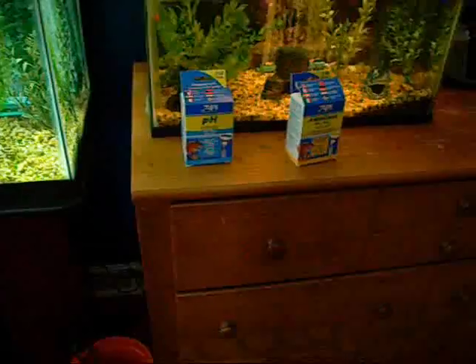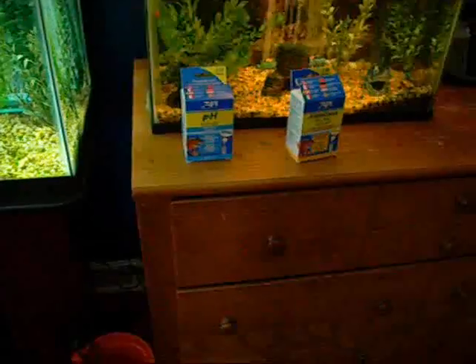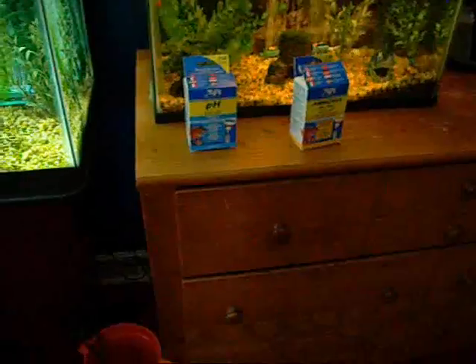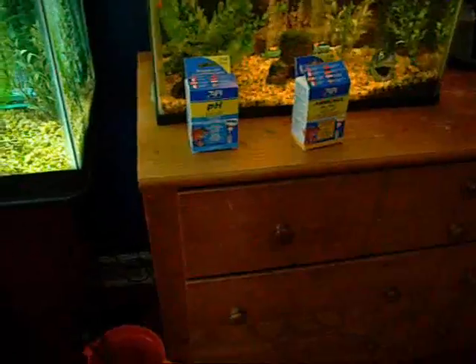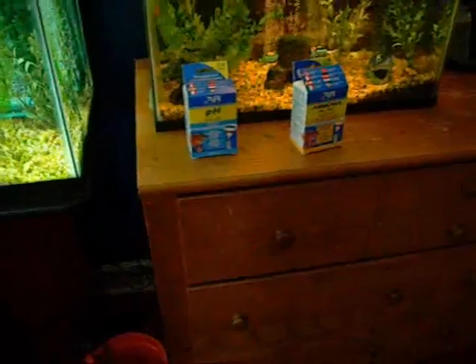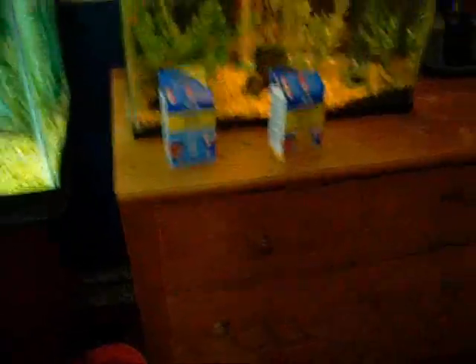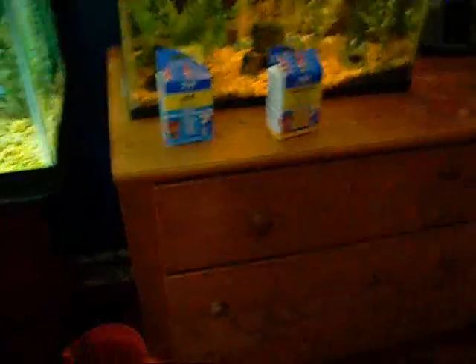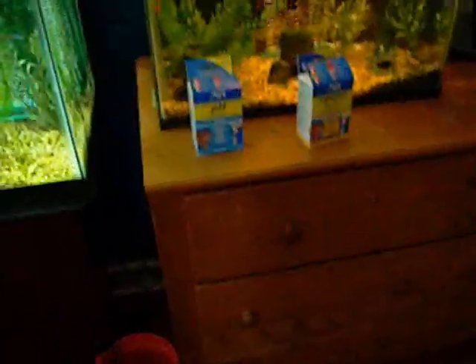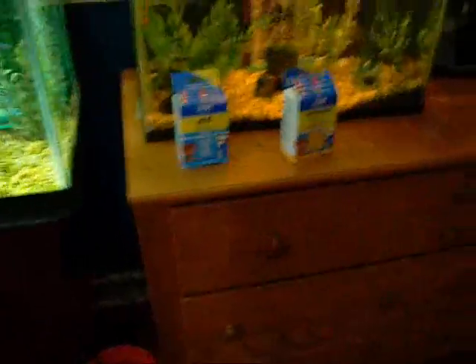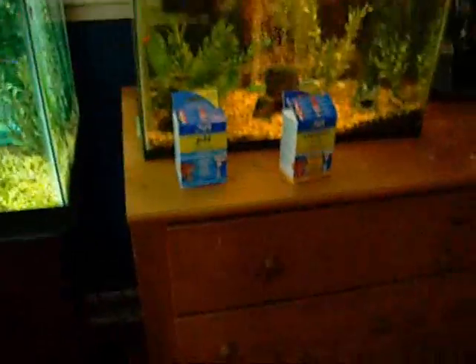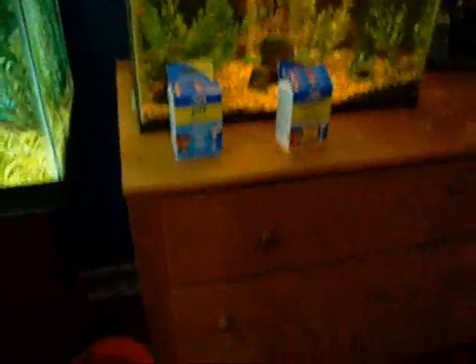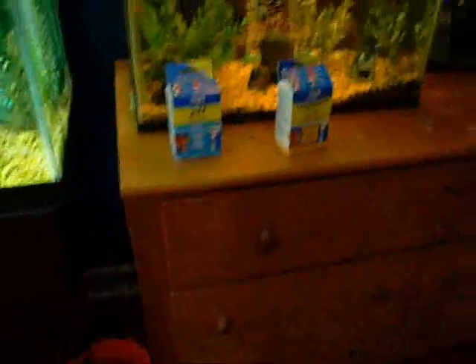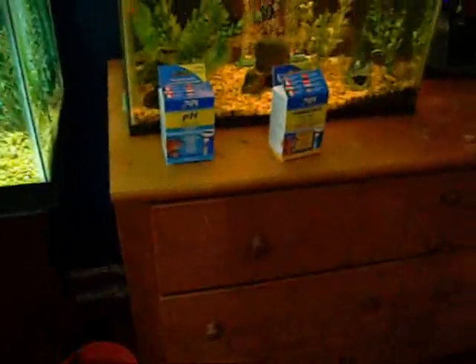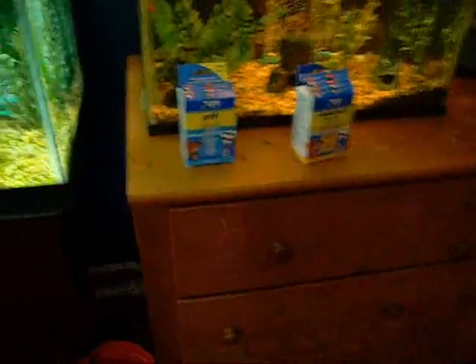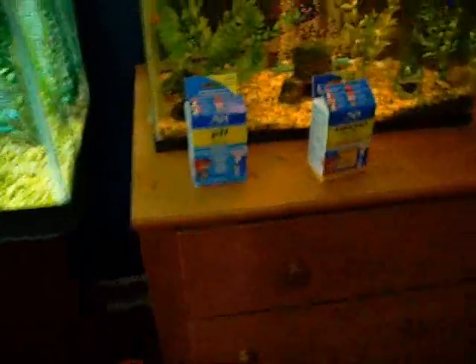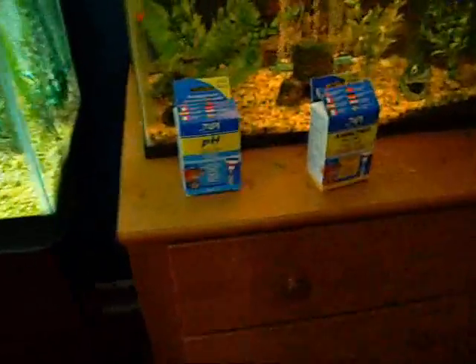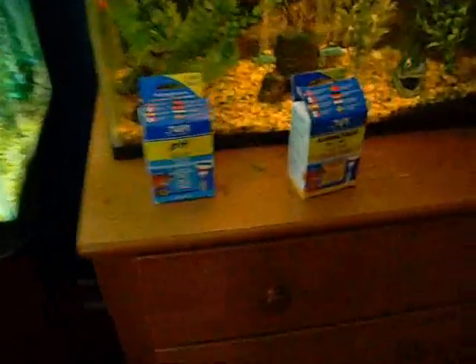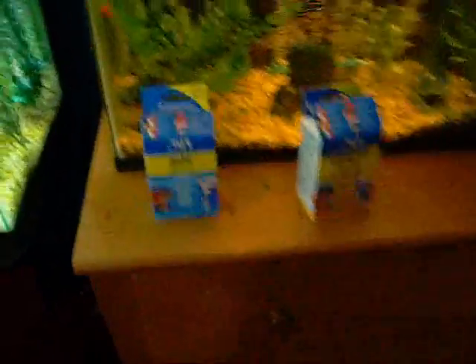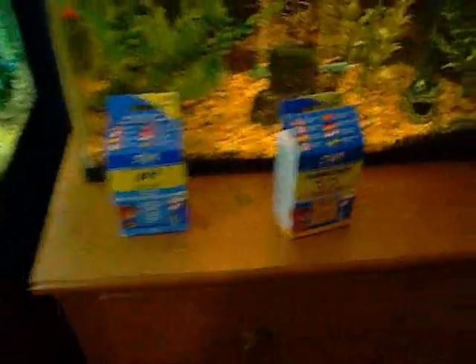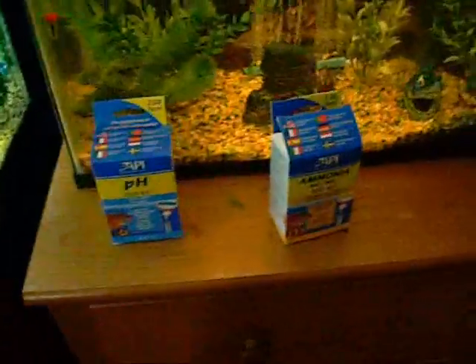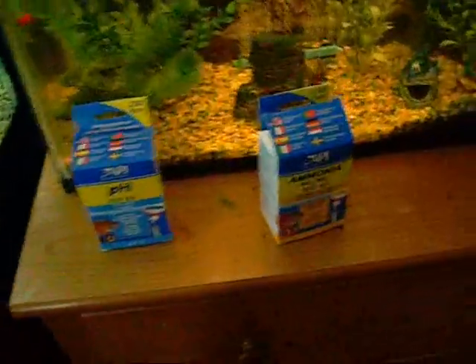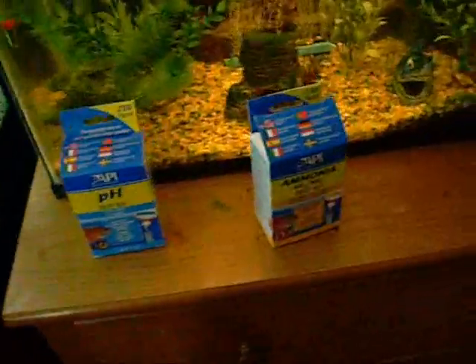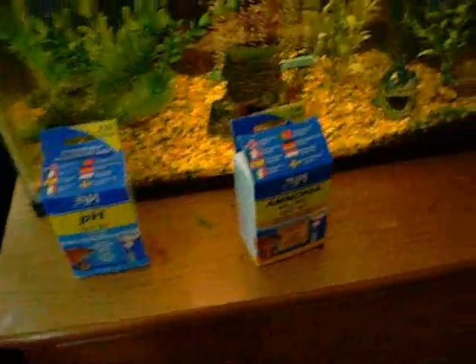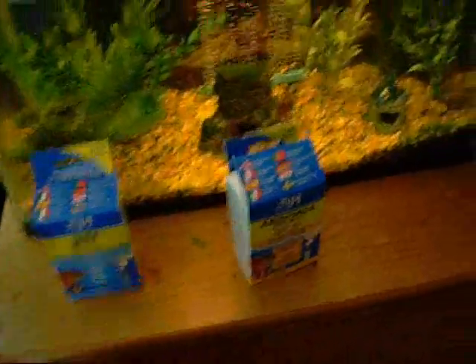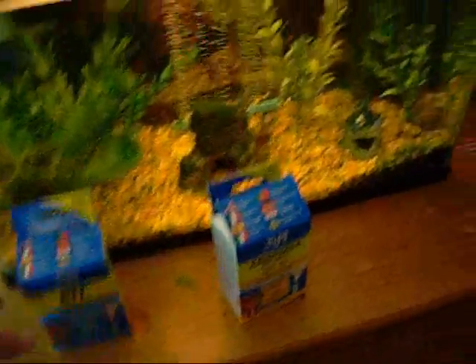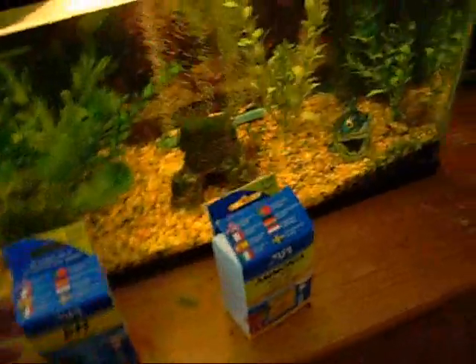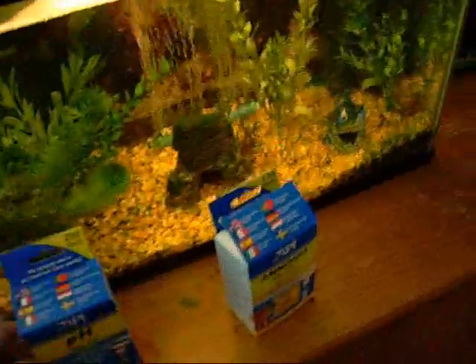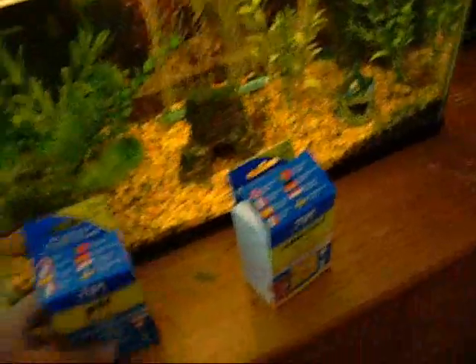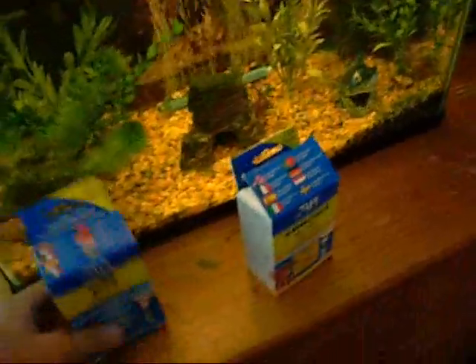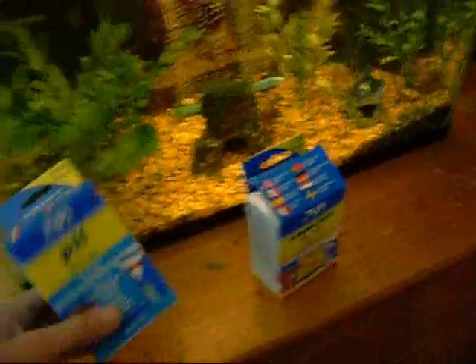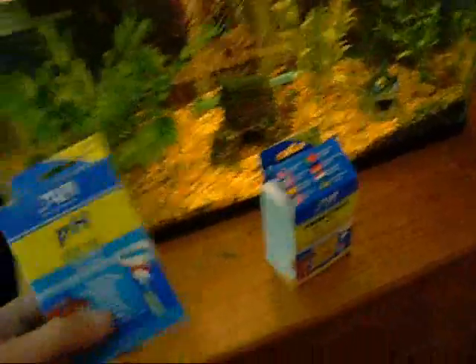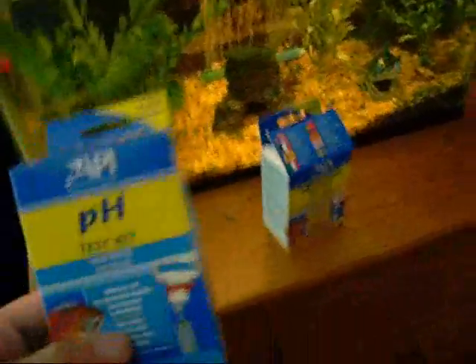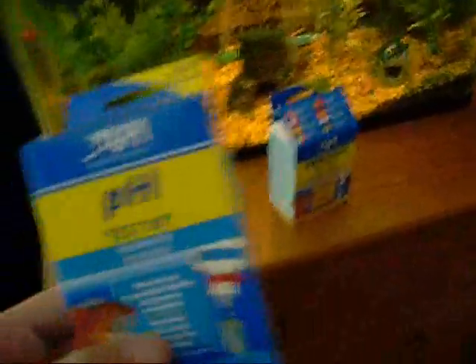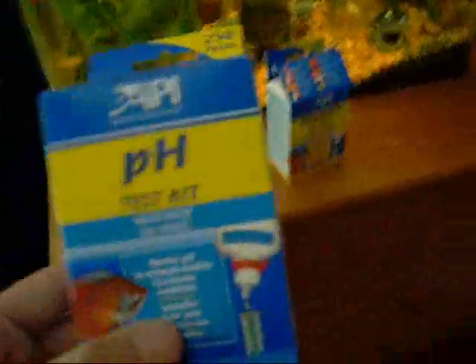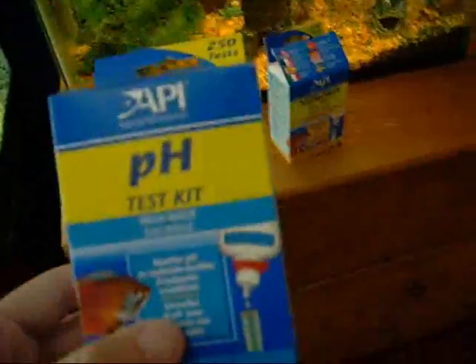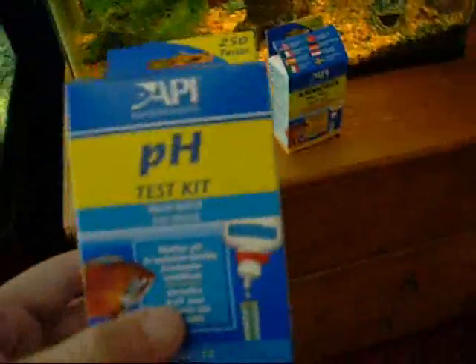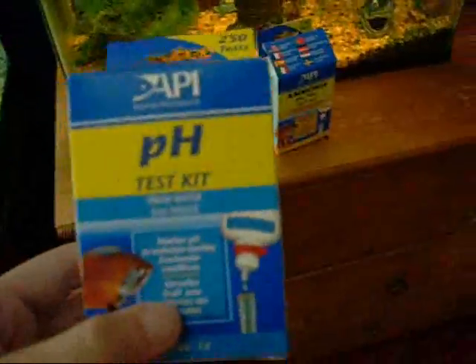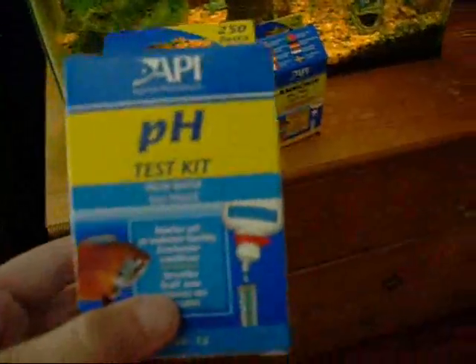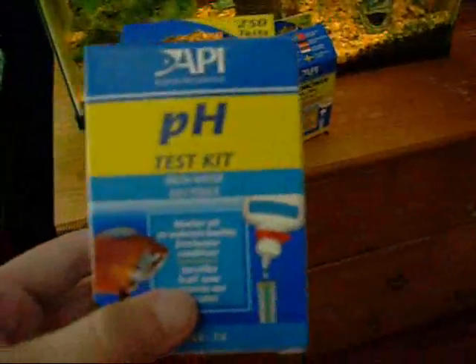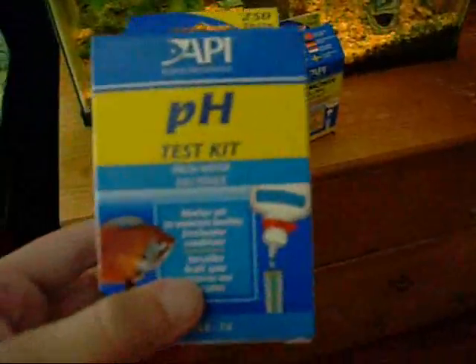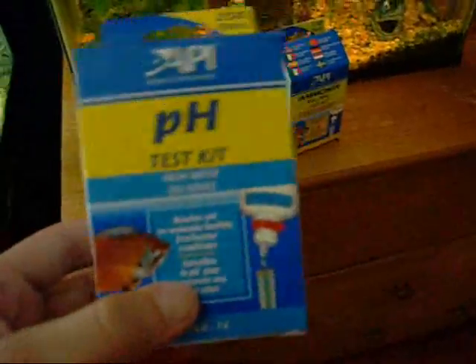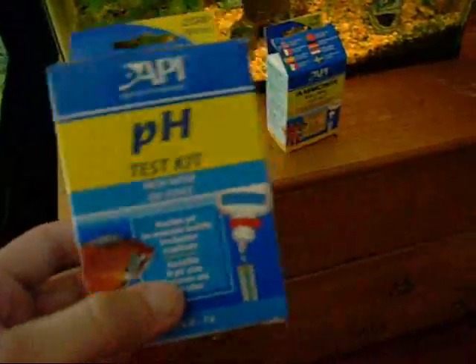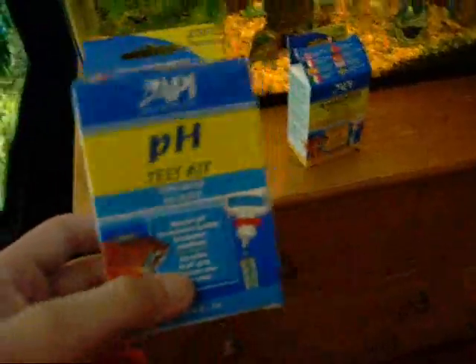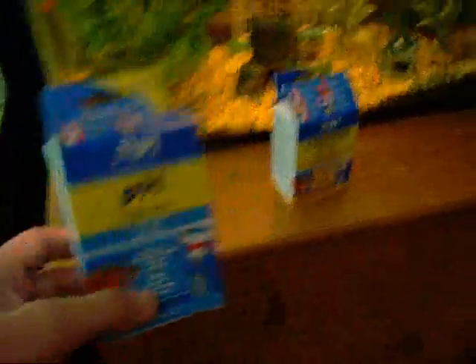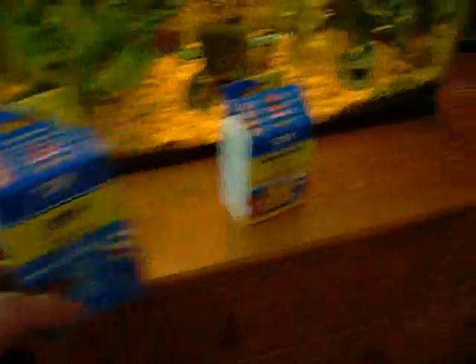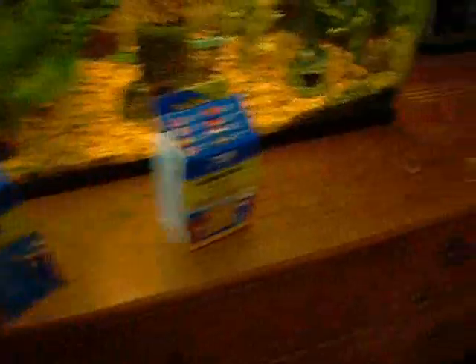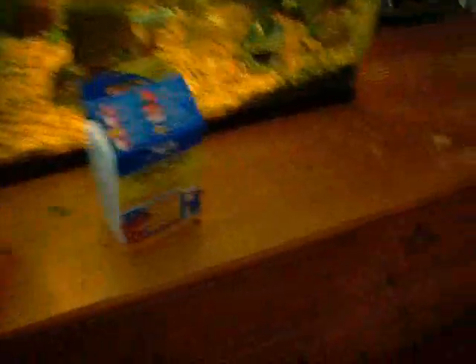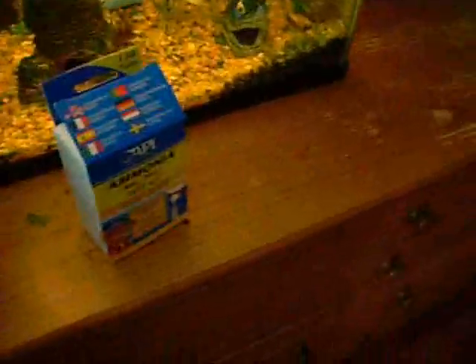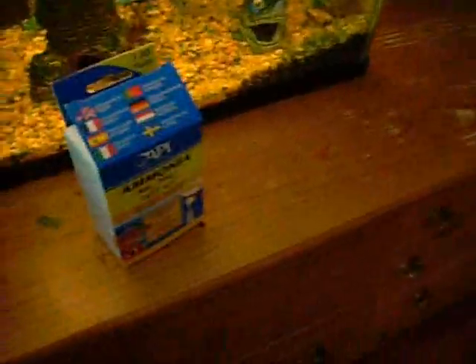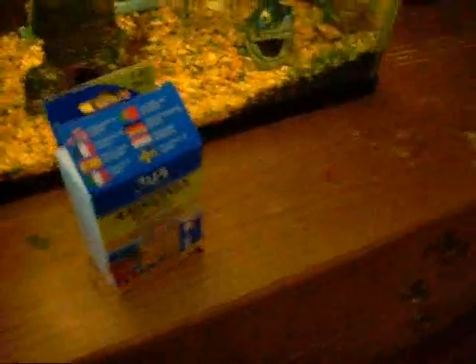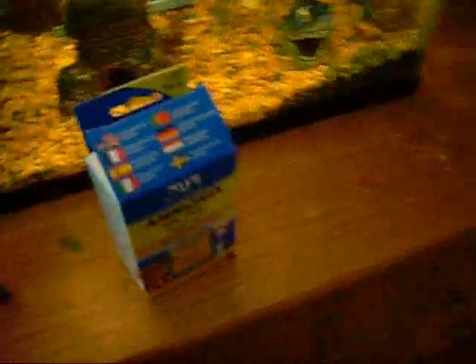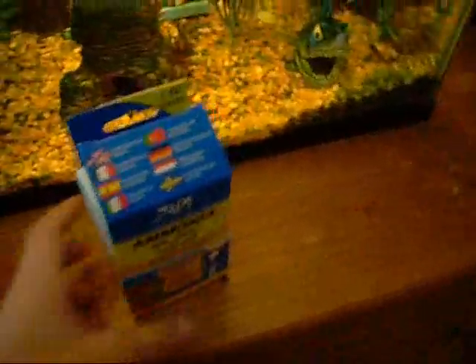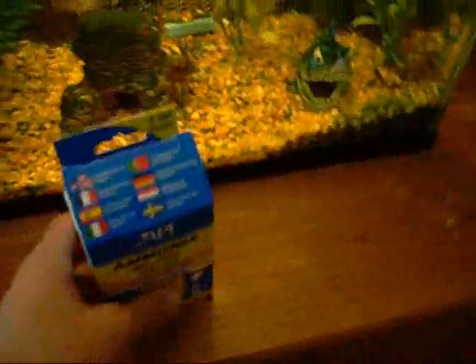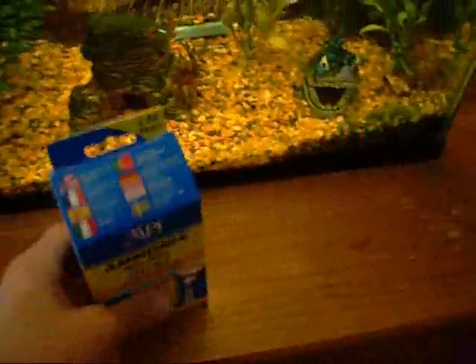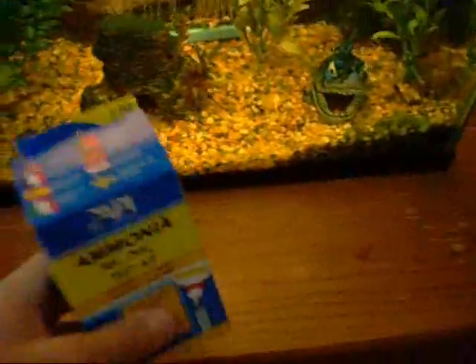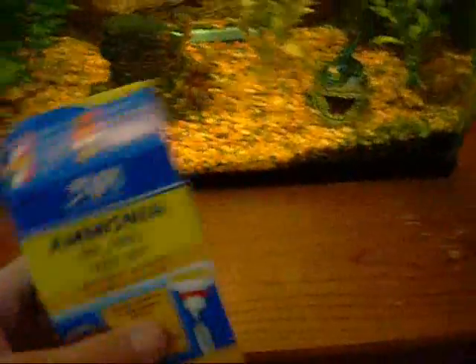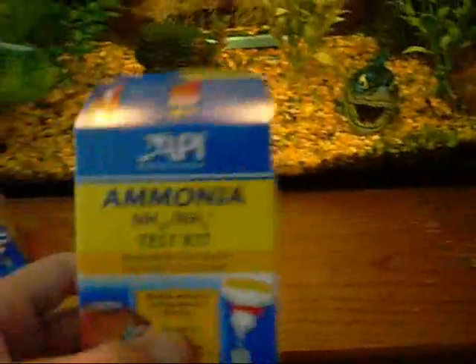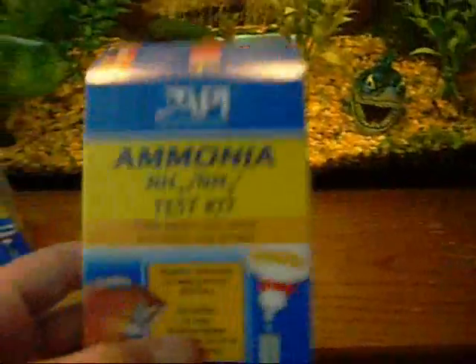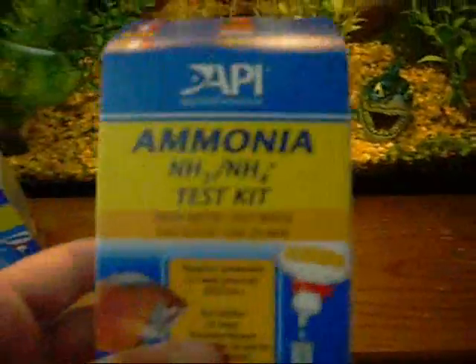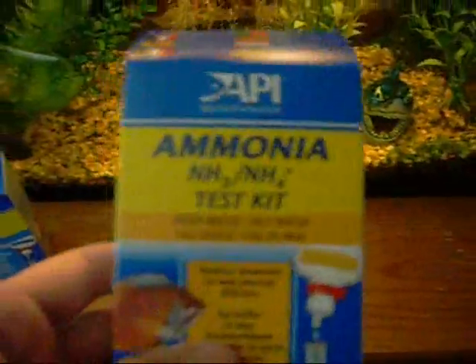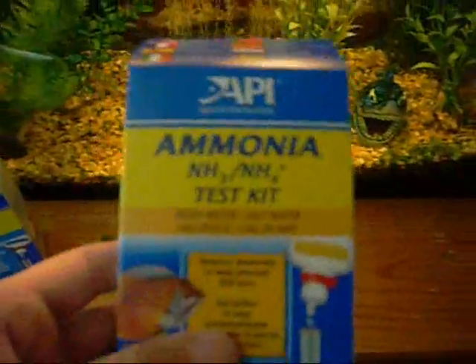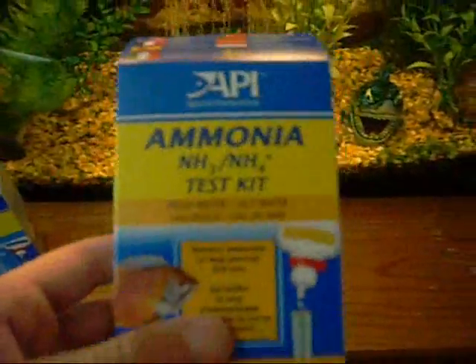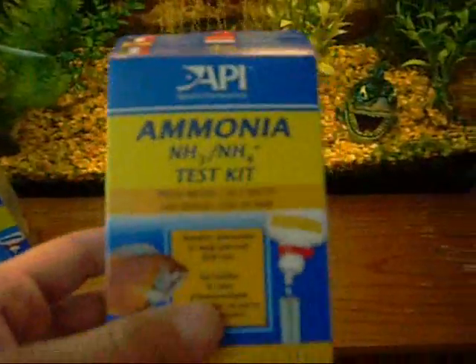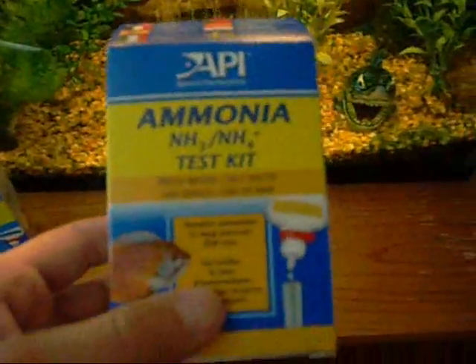Hey guys, GatorsFishChannel here. Today we're going to be testing your pH and ammonia water levels.